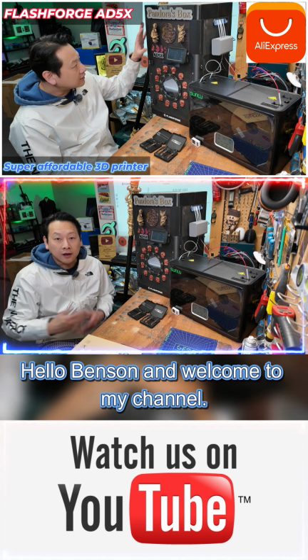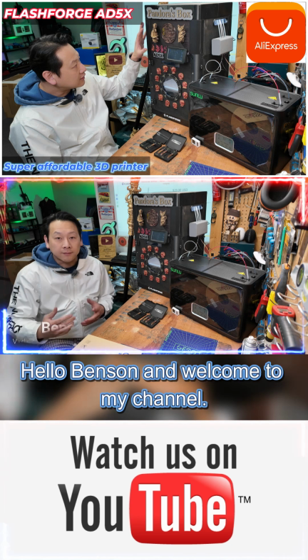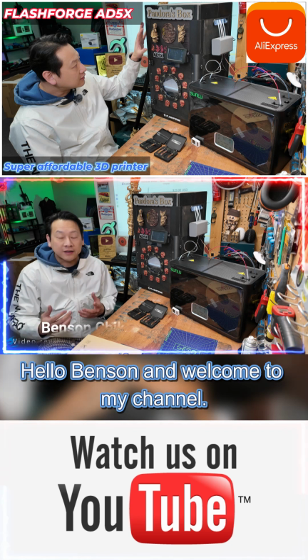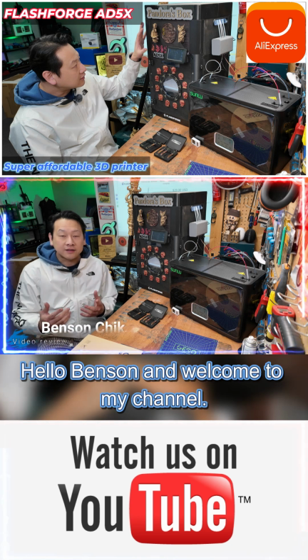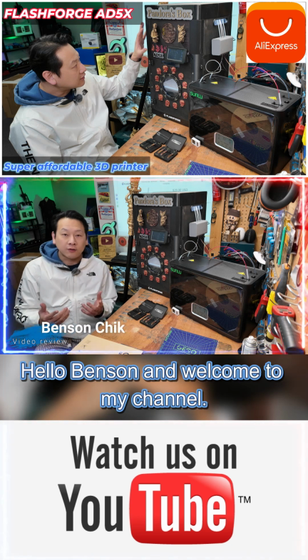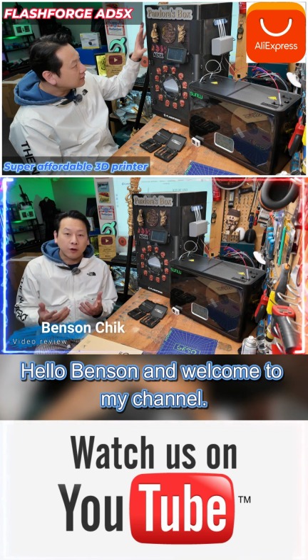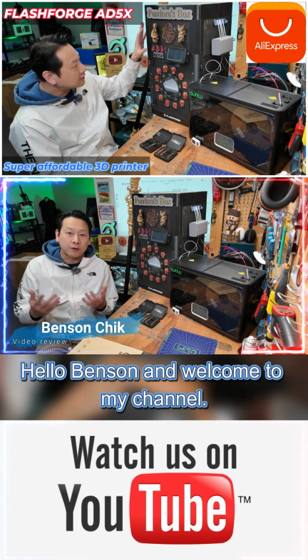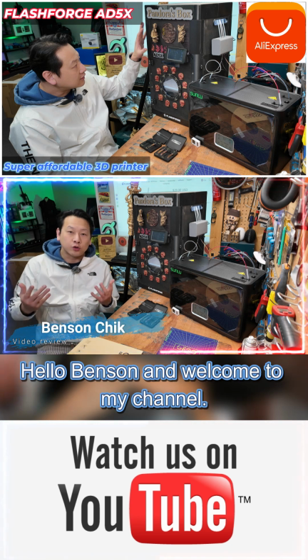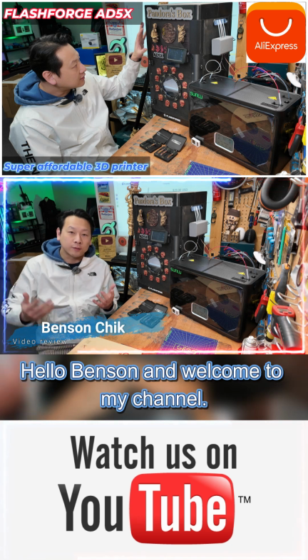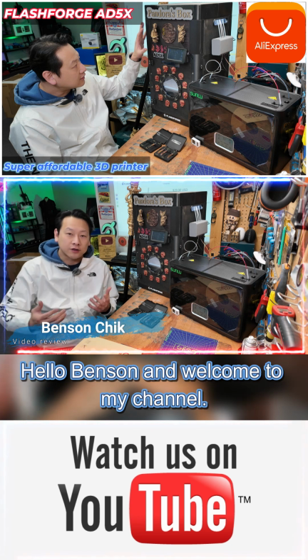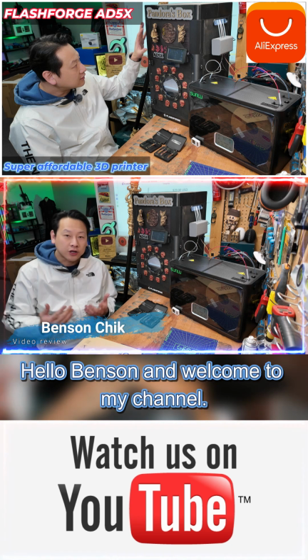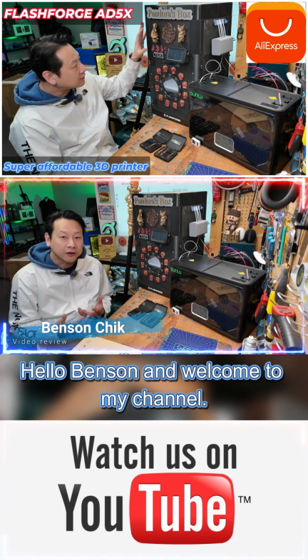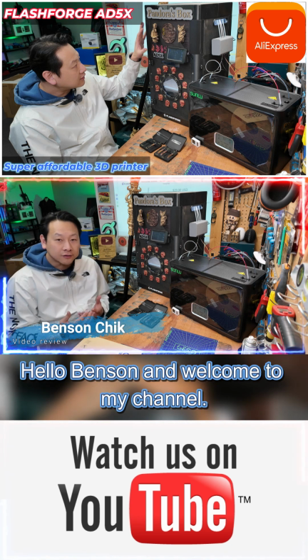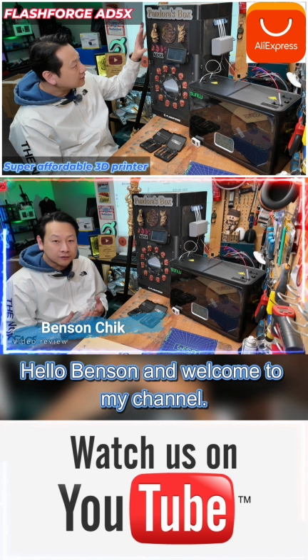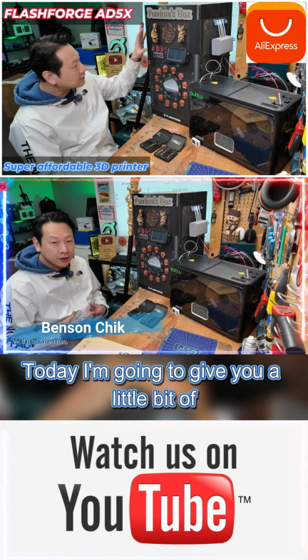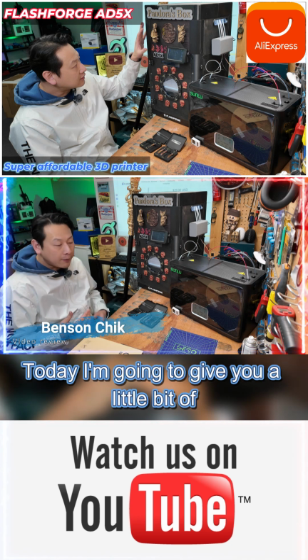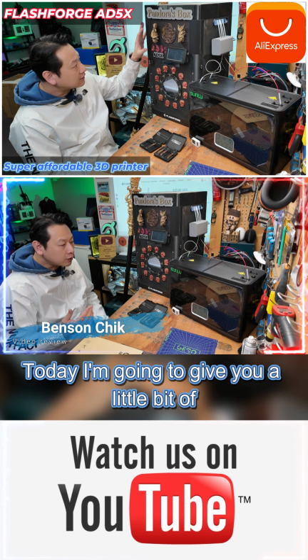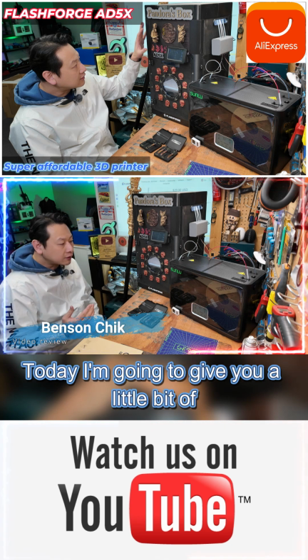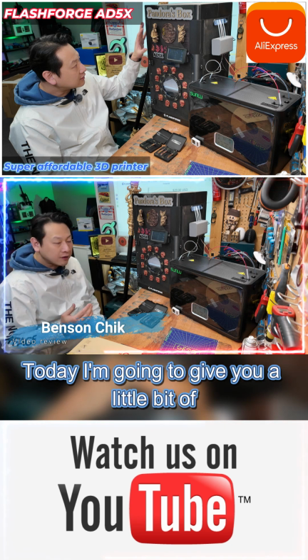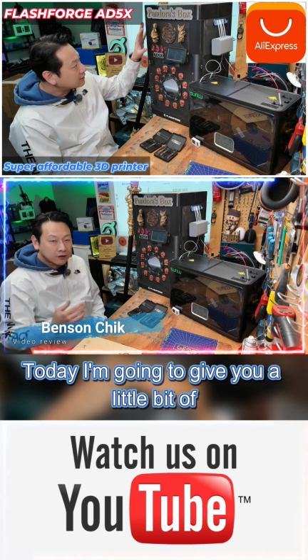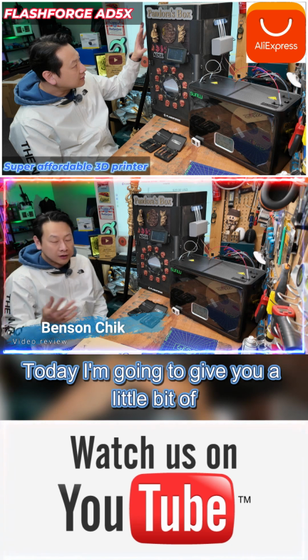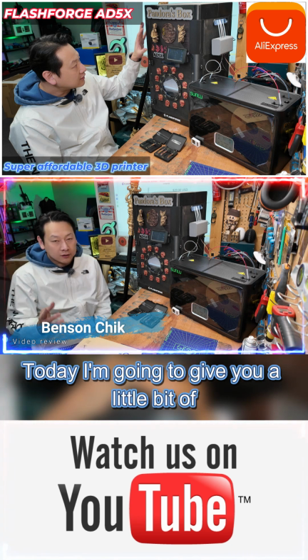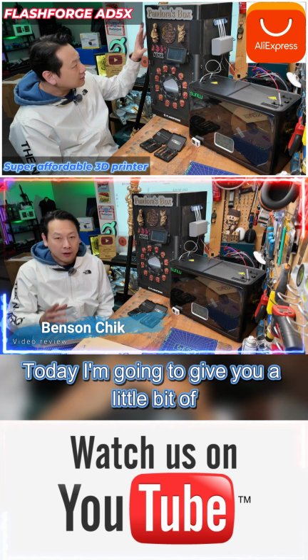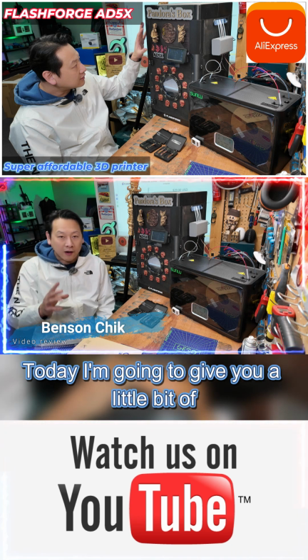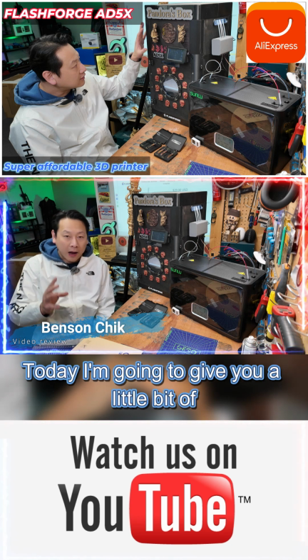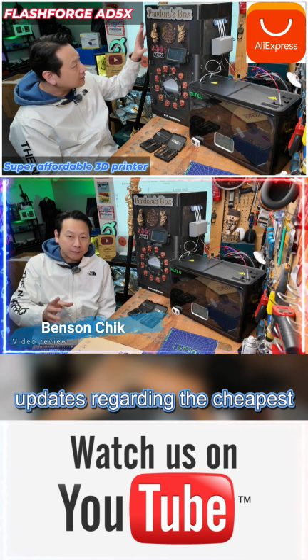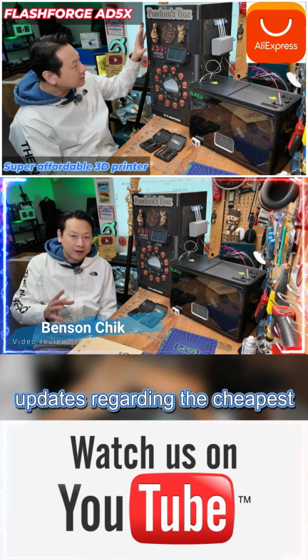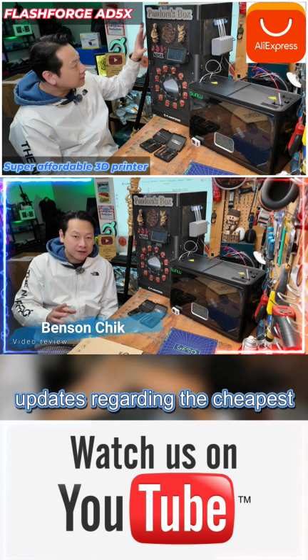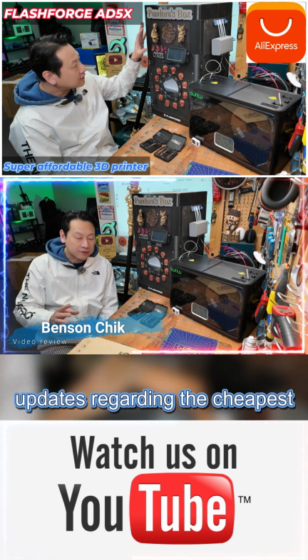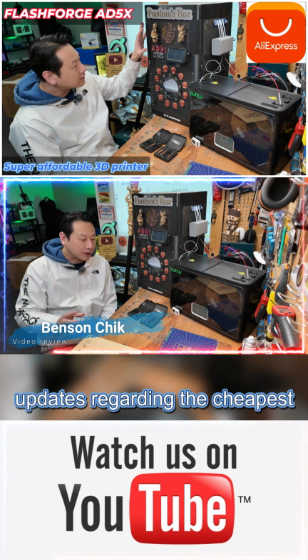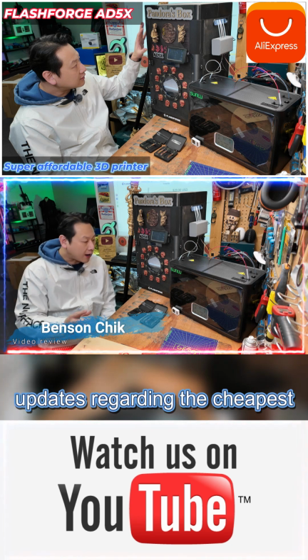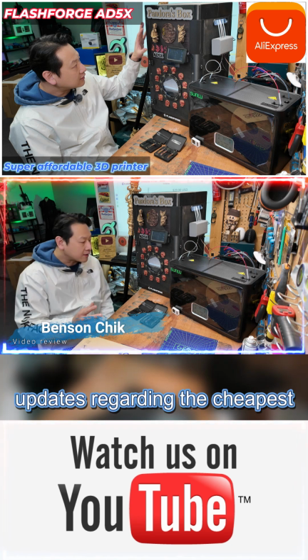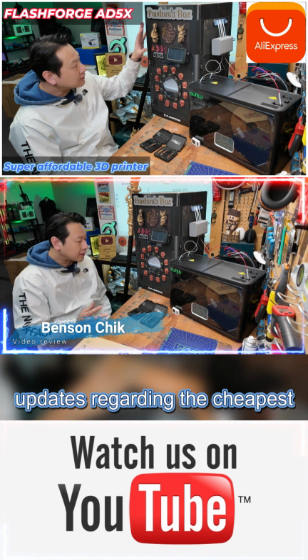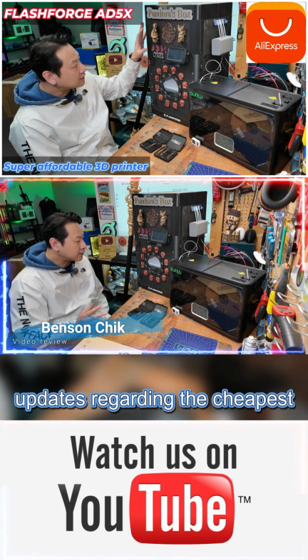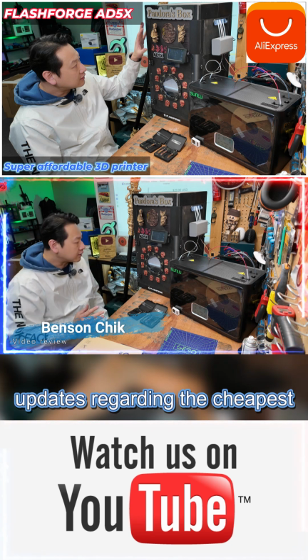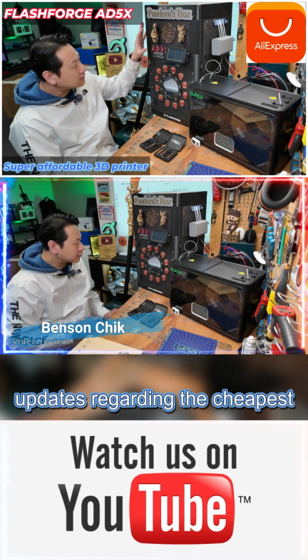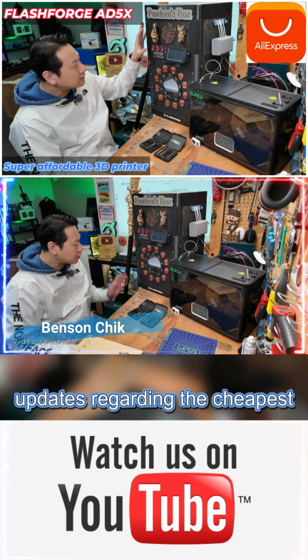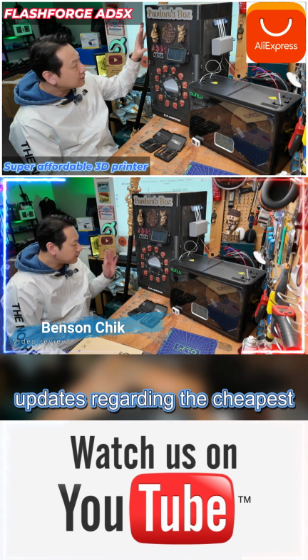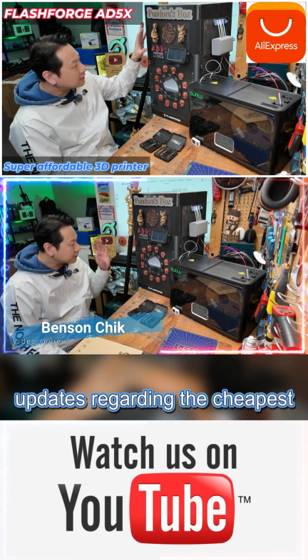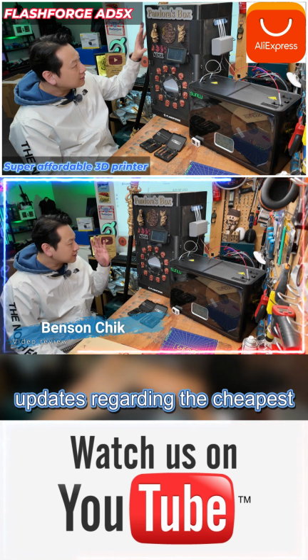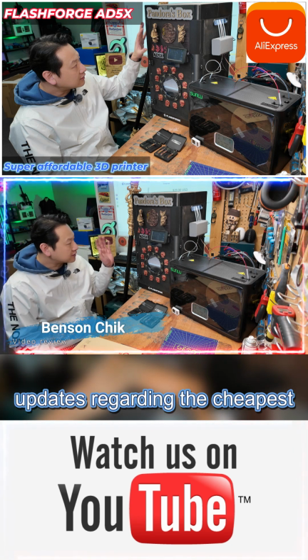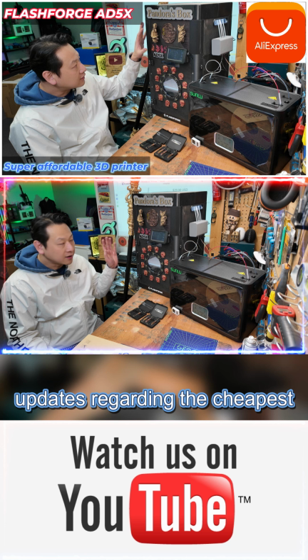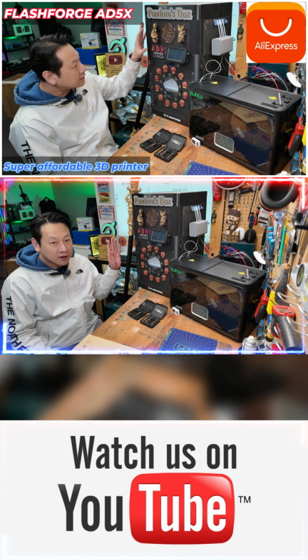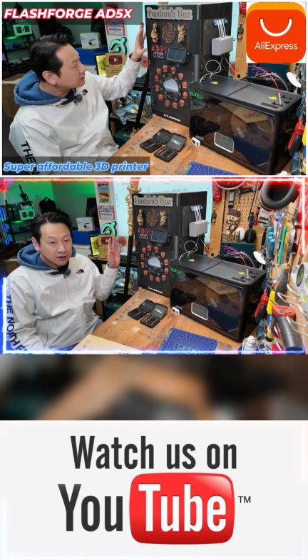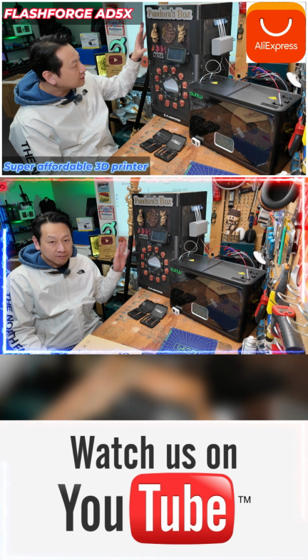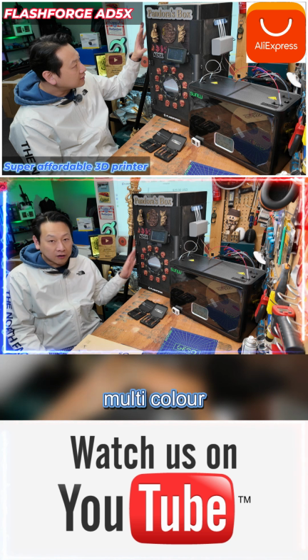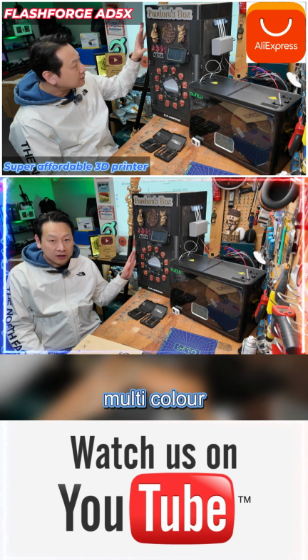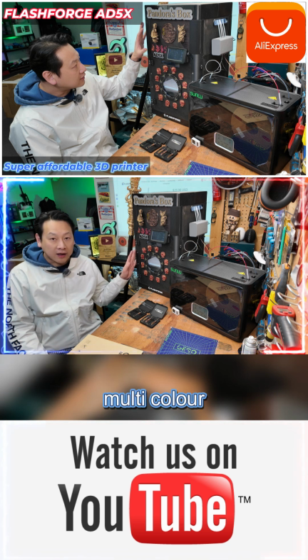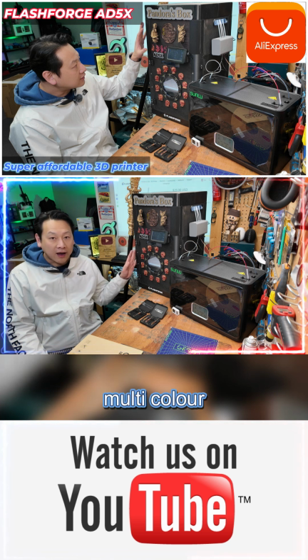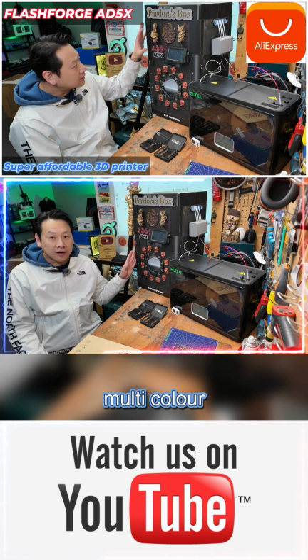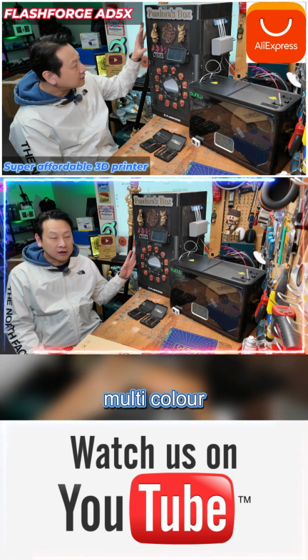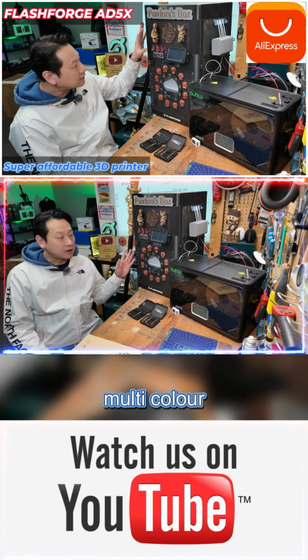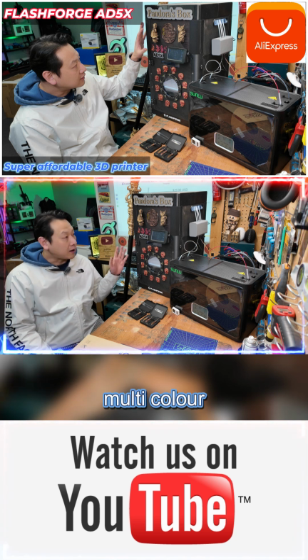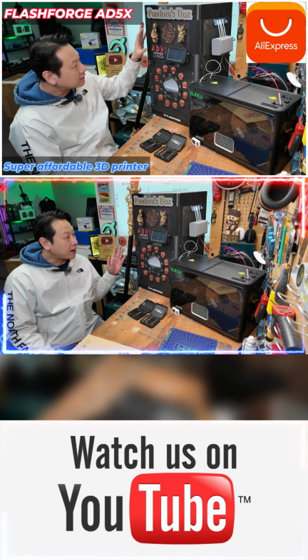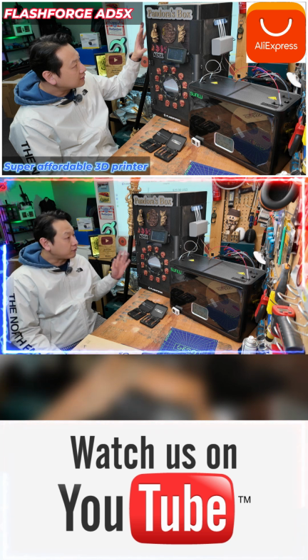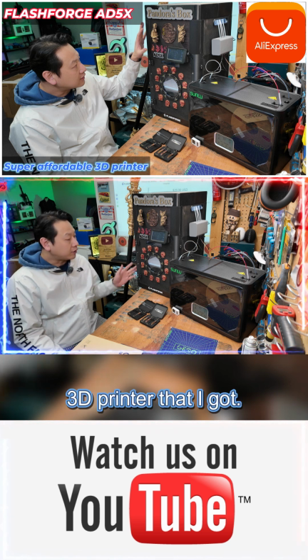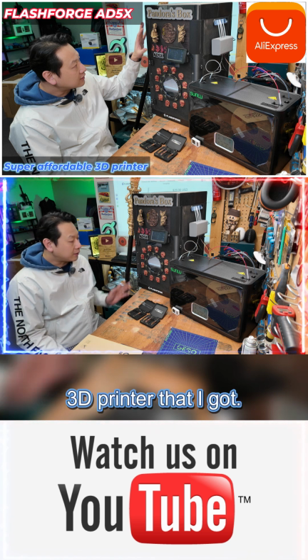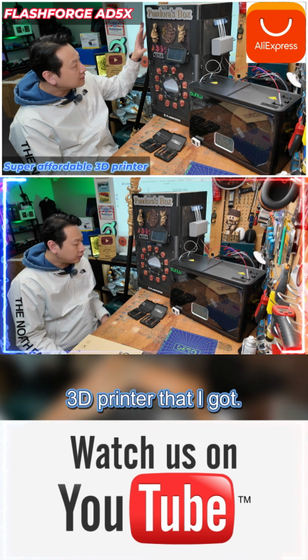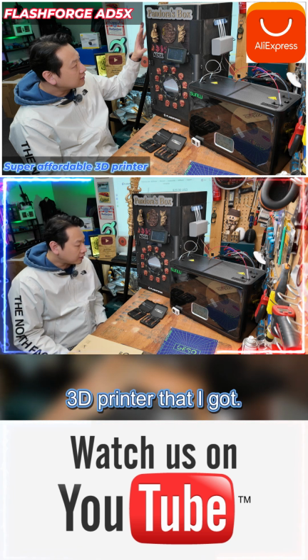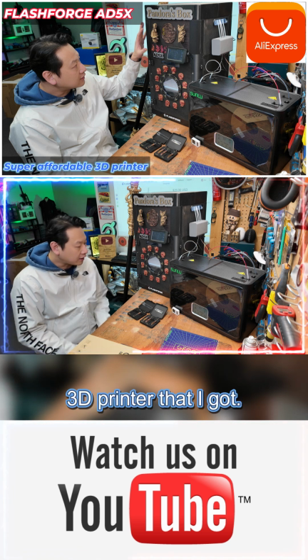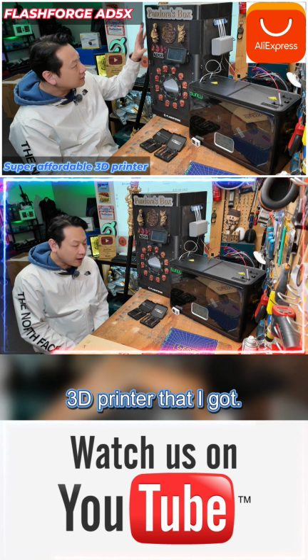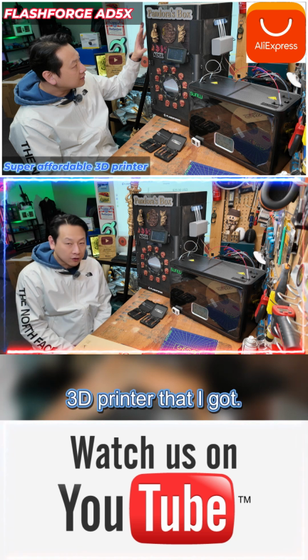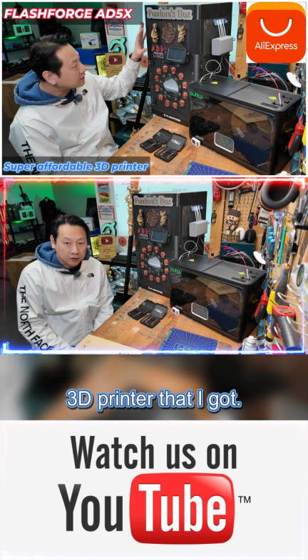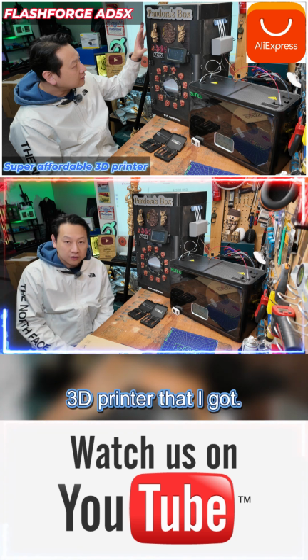Hello, I'm Benson and welcome to my channel. Today I'm going to give you a little bit of an update regarding the cheapest multi-color 3D printer that I got.